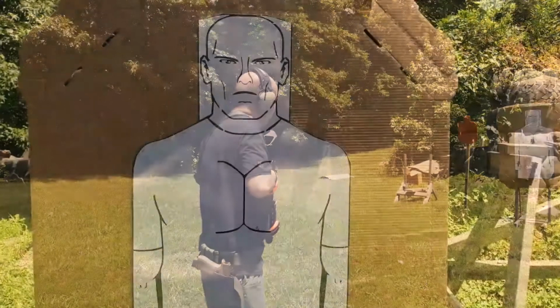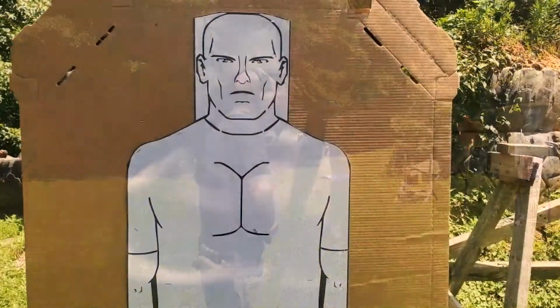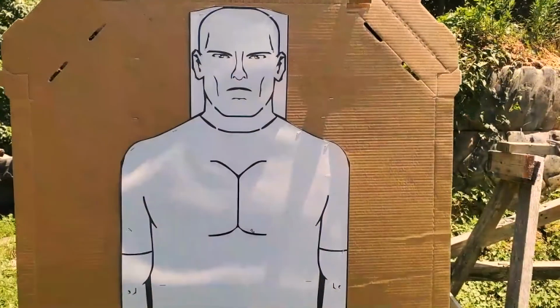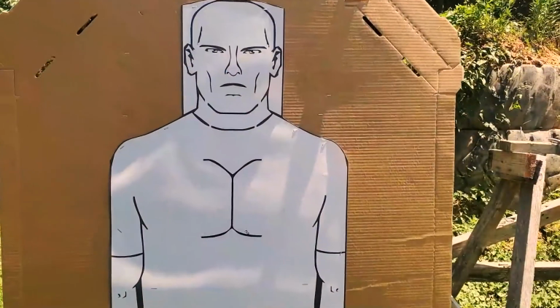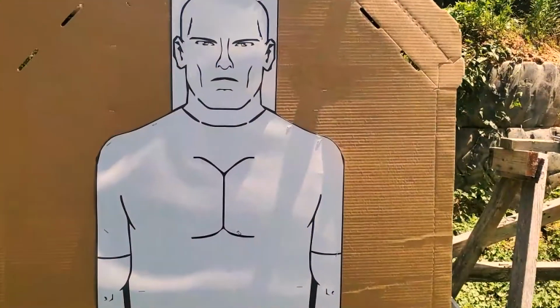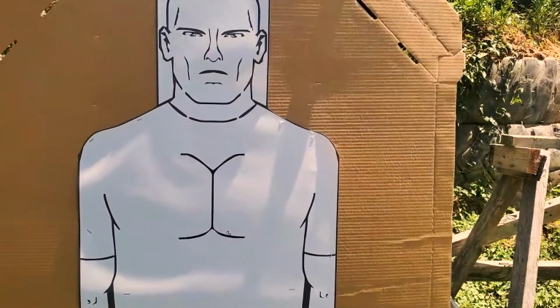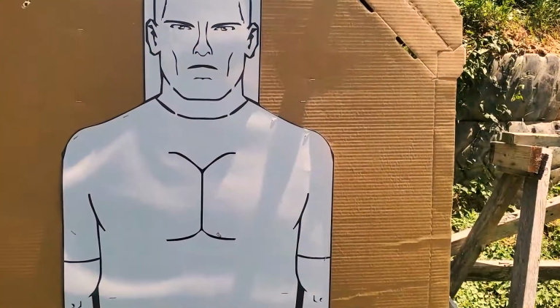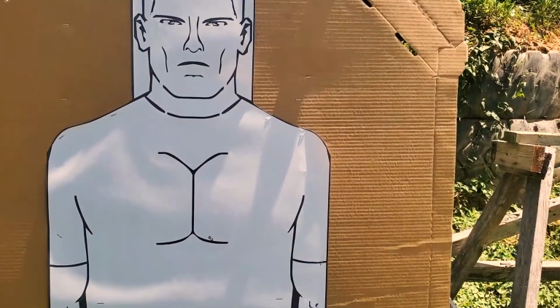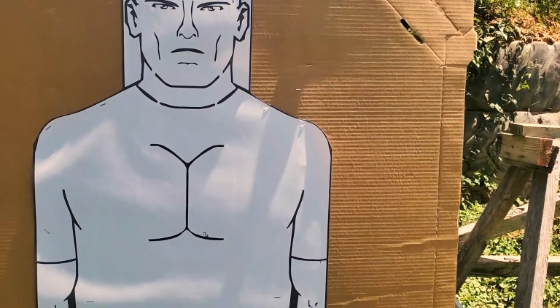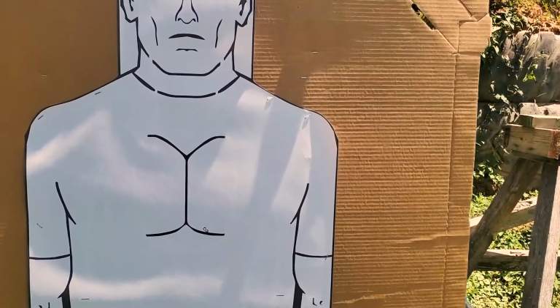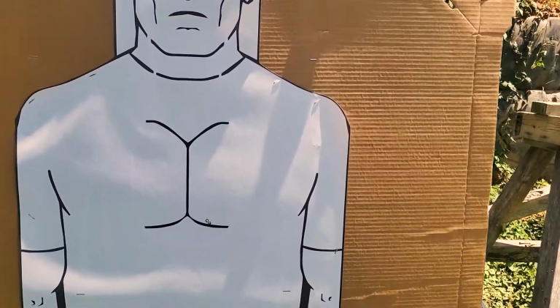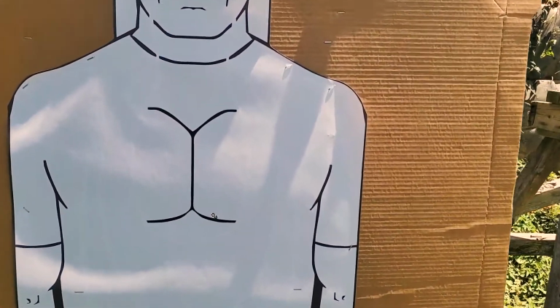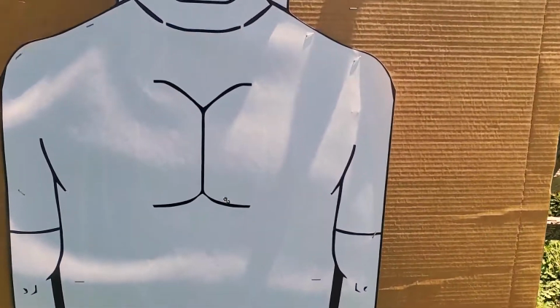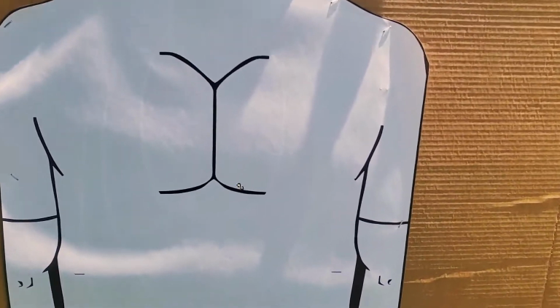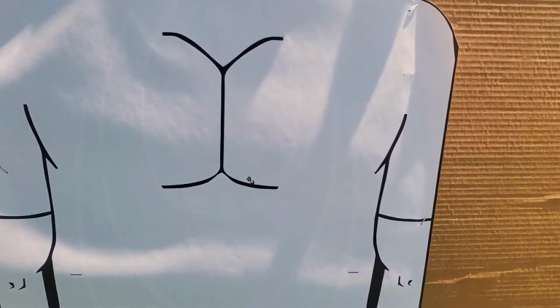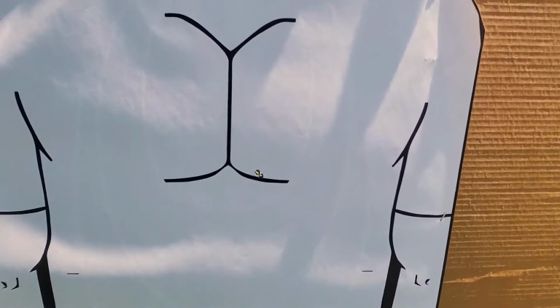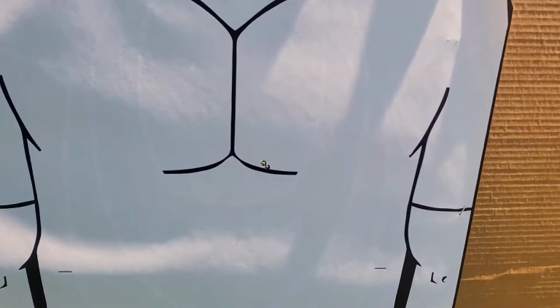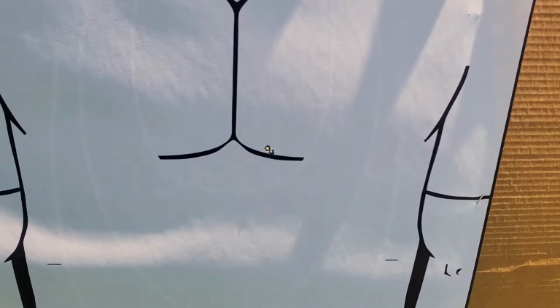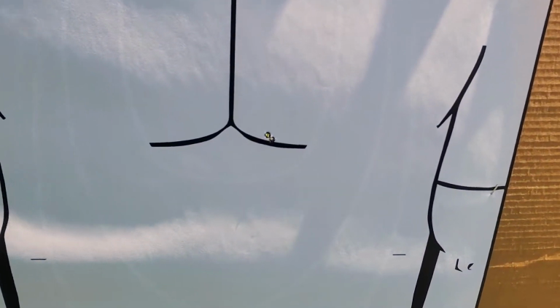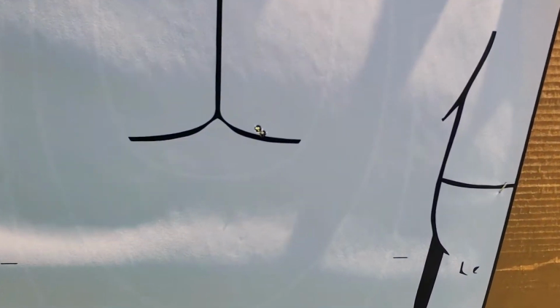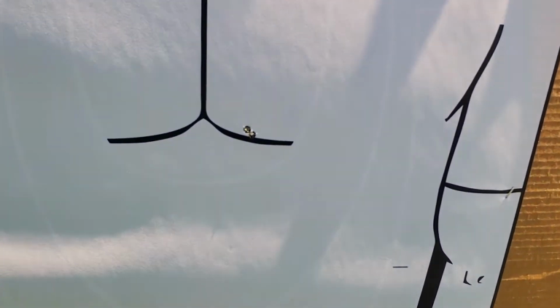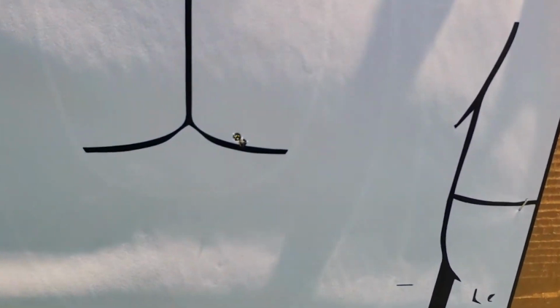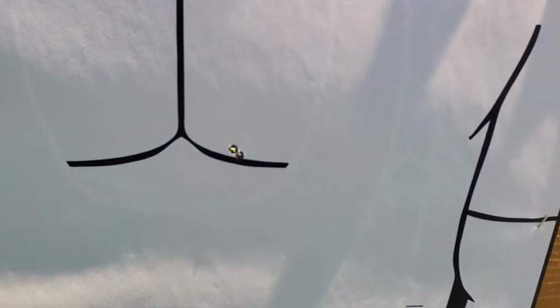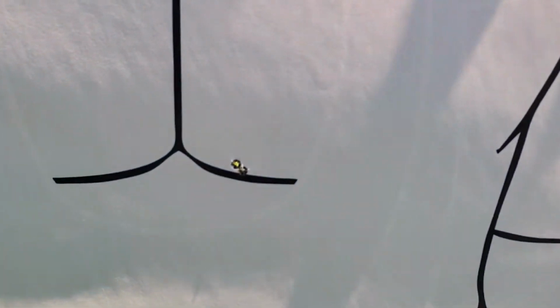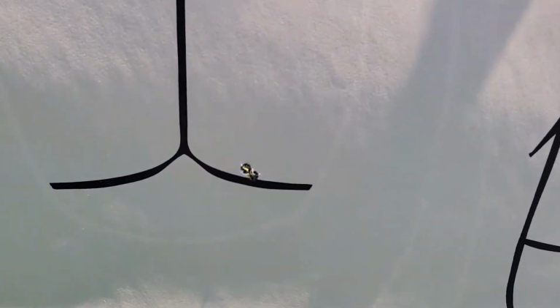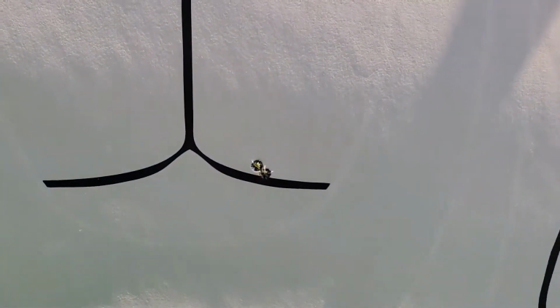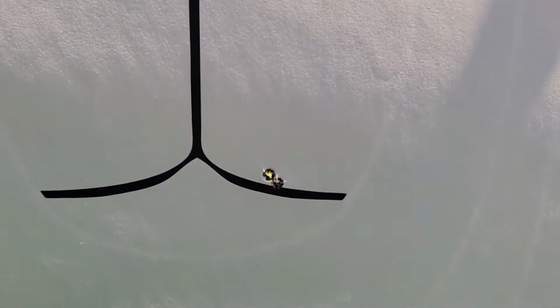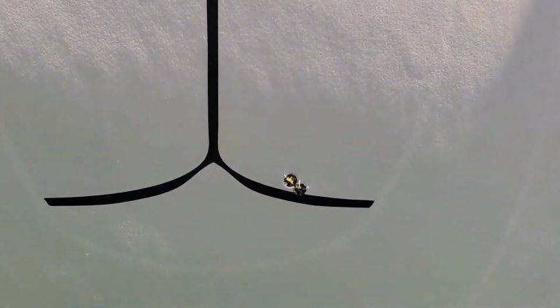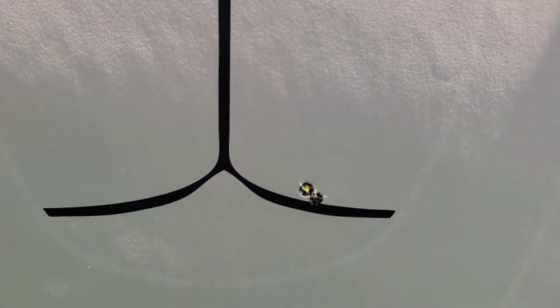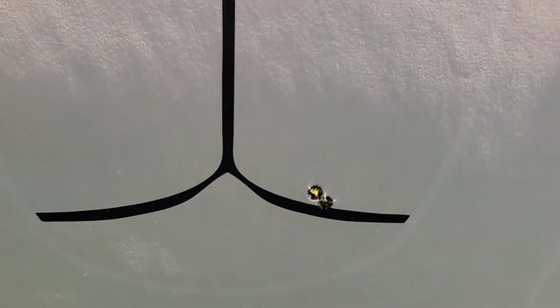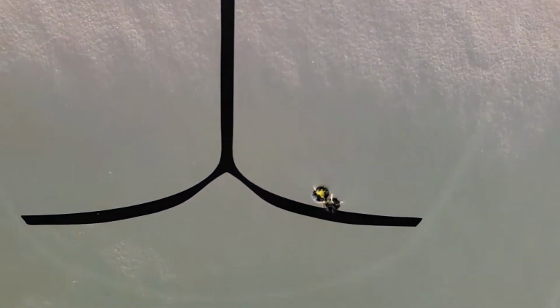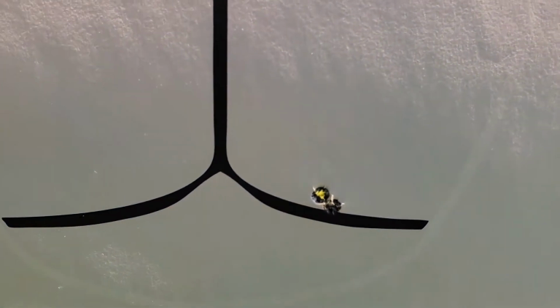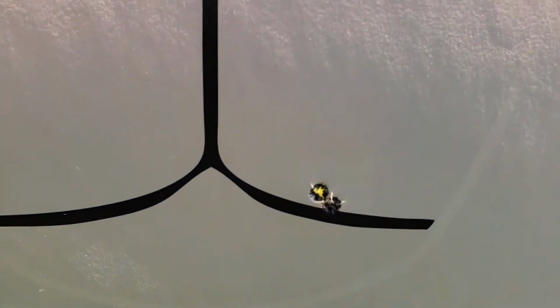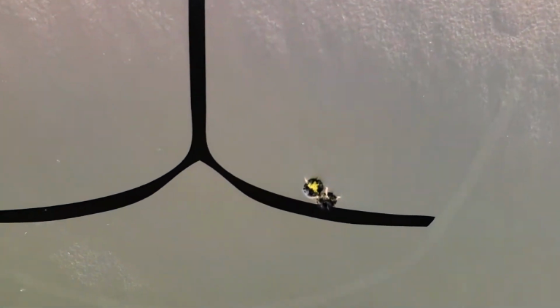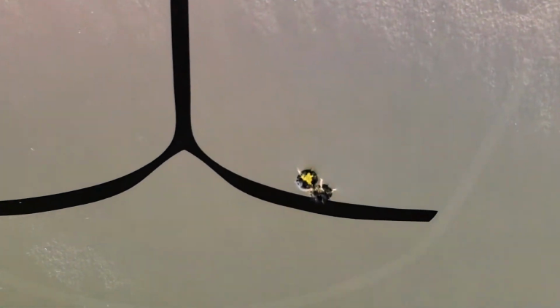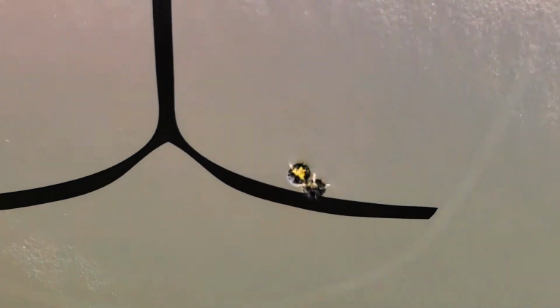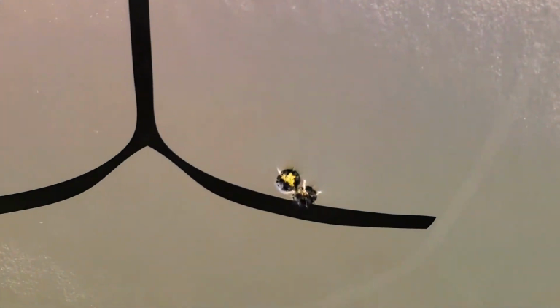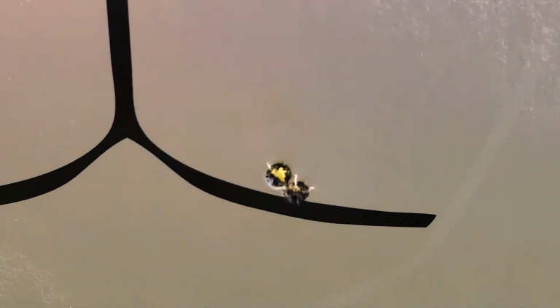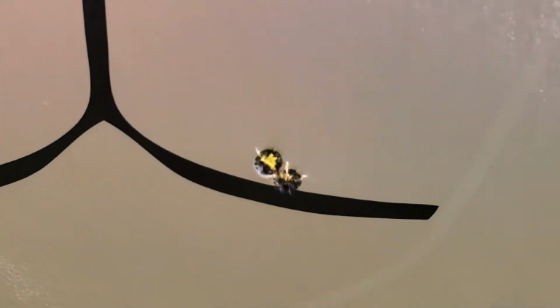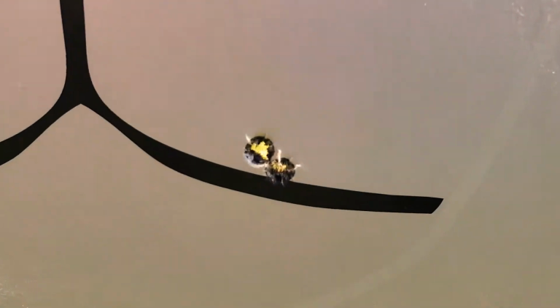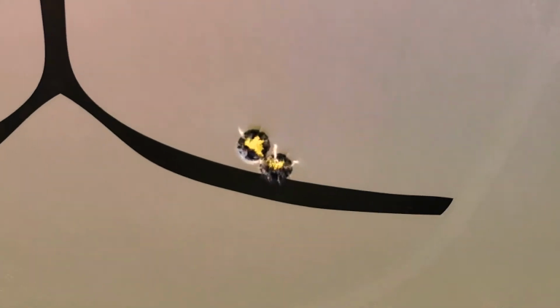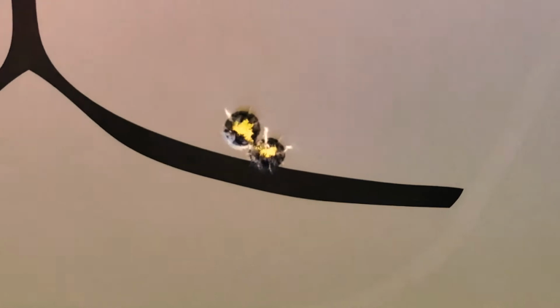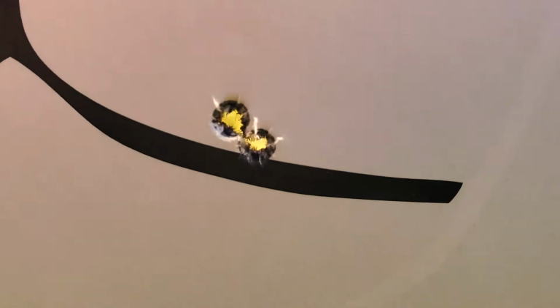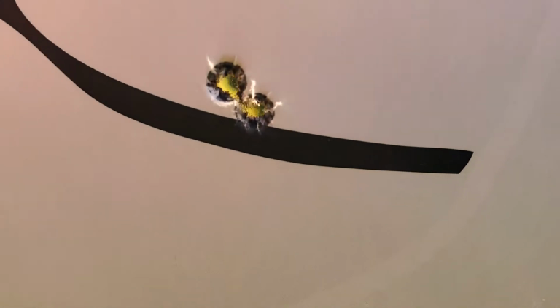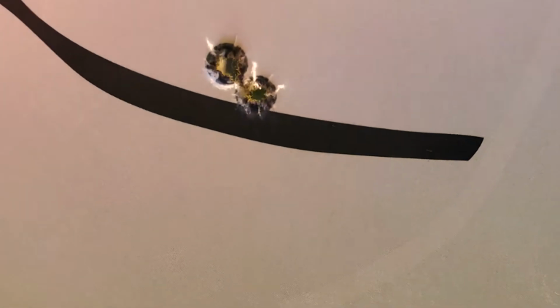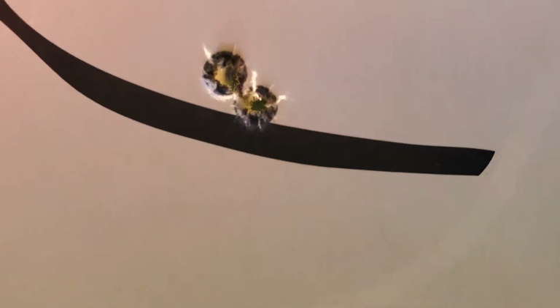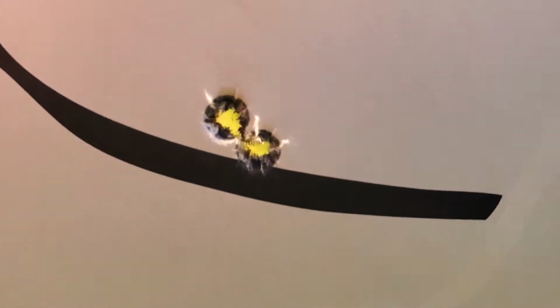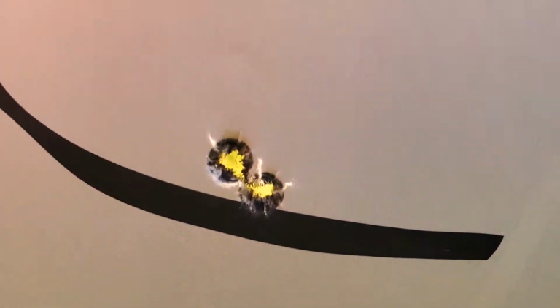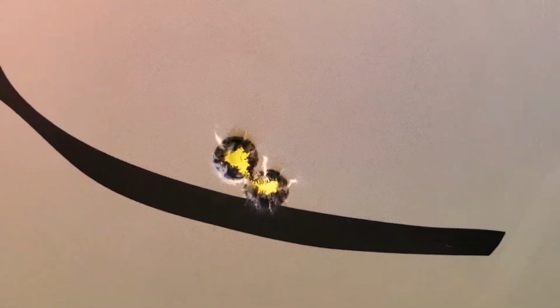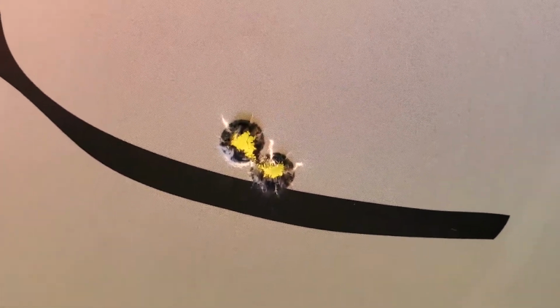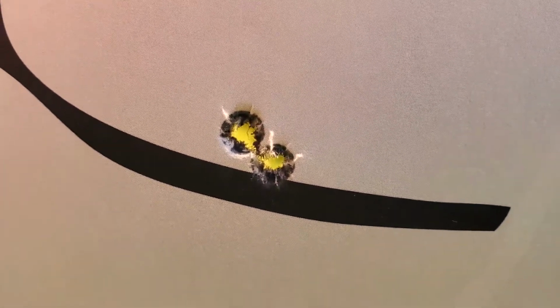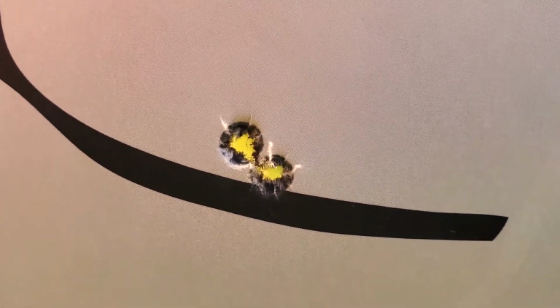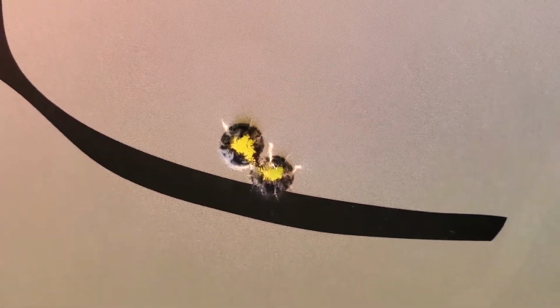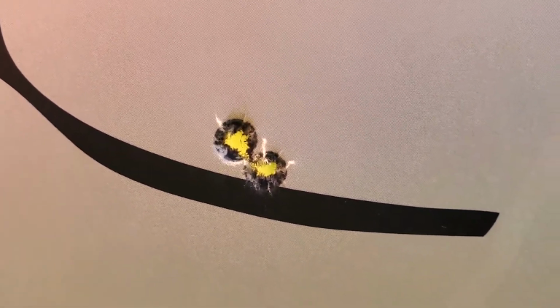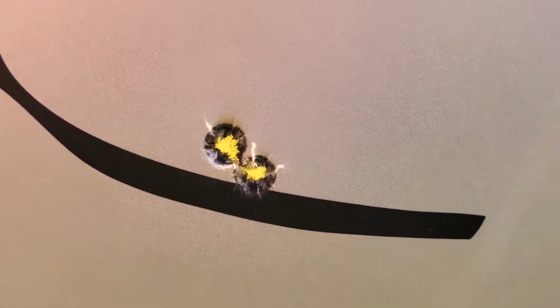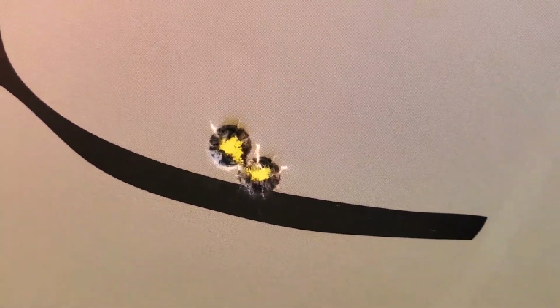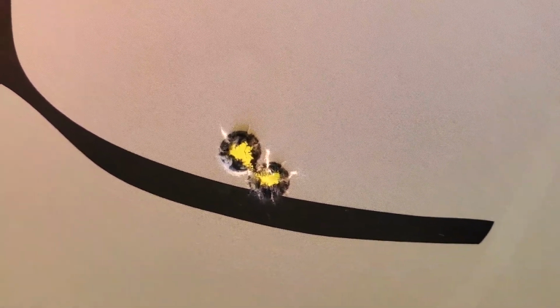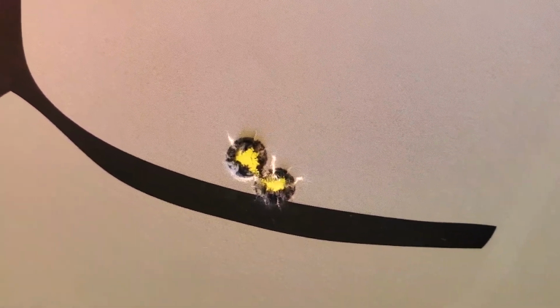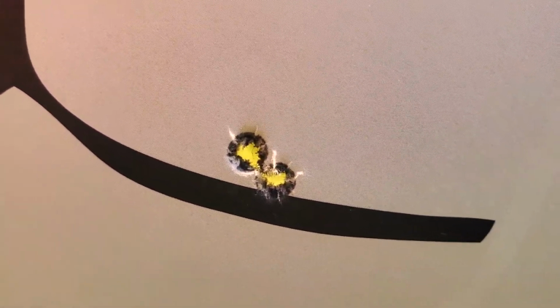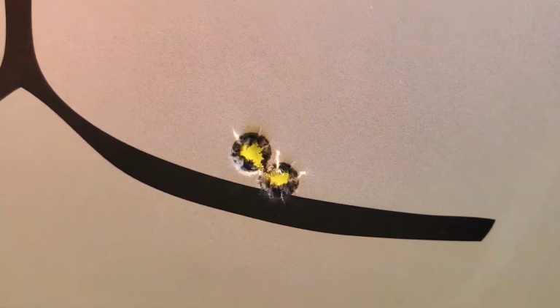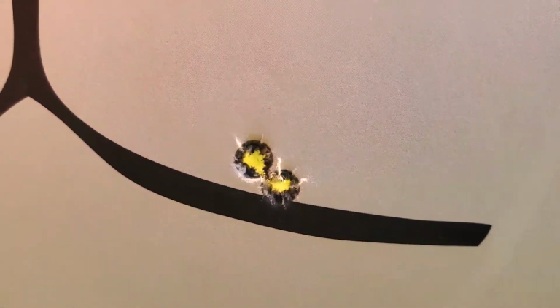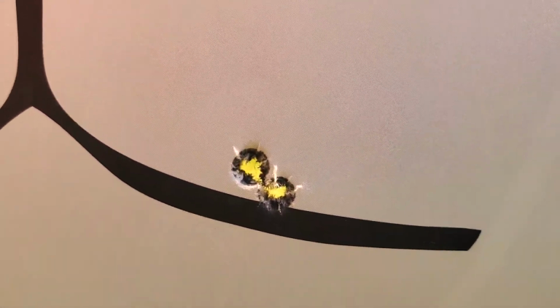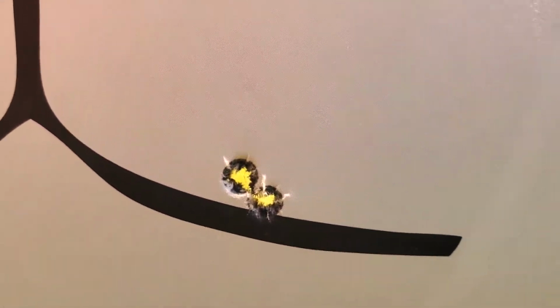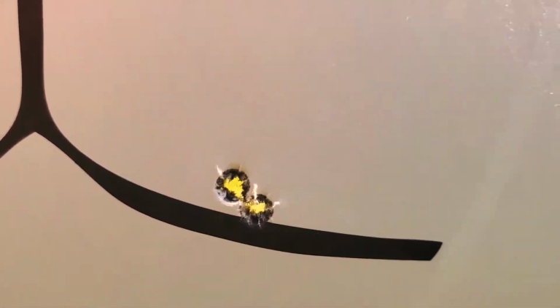First two rounds through the rifle at about seven yards. You can't ask for any better than that.